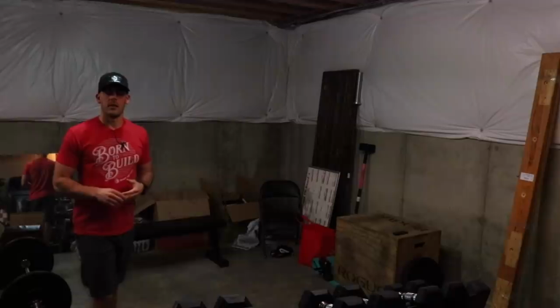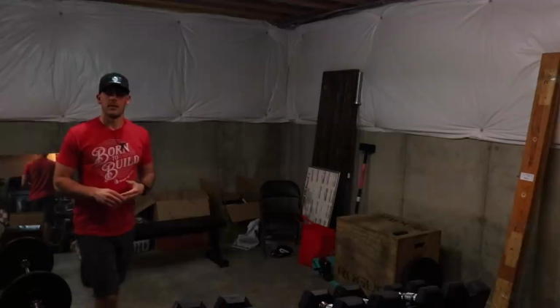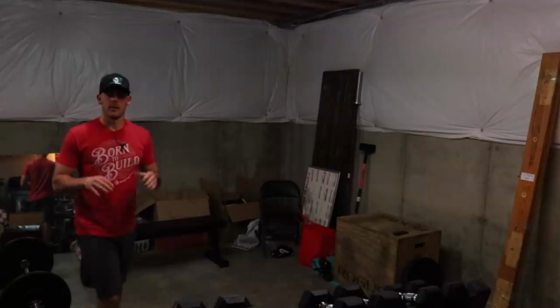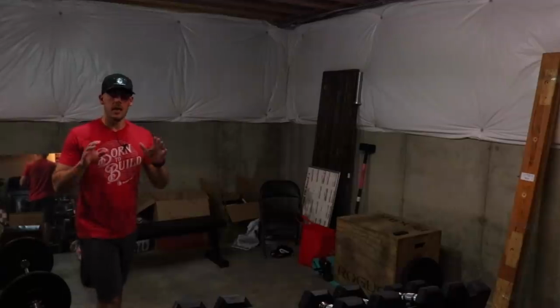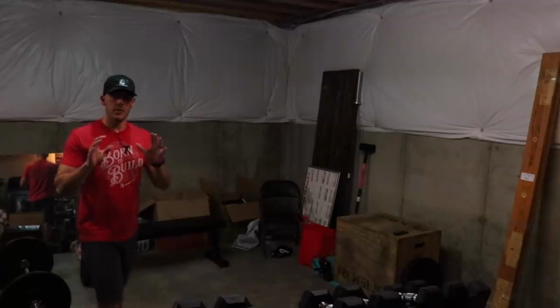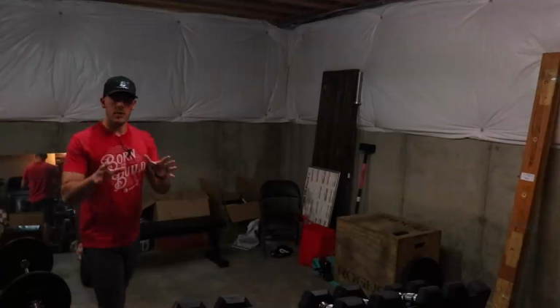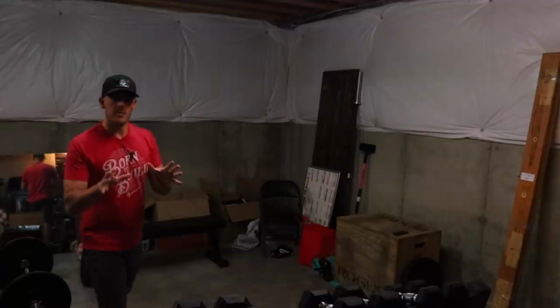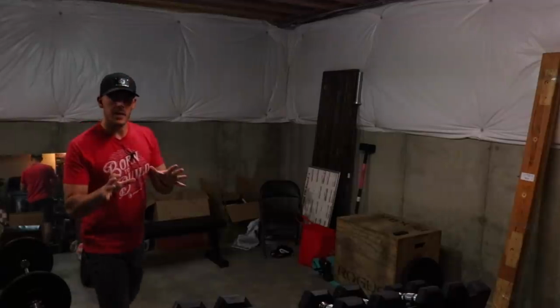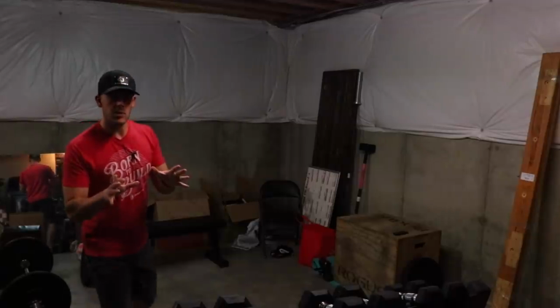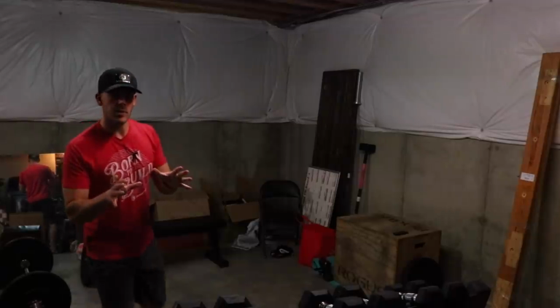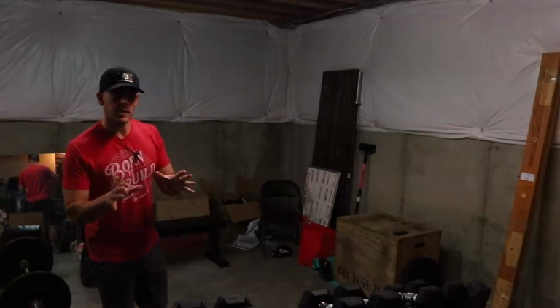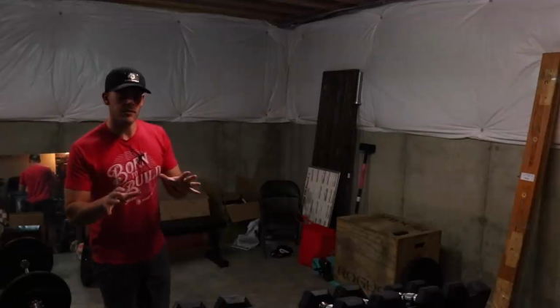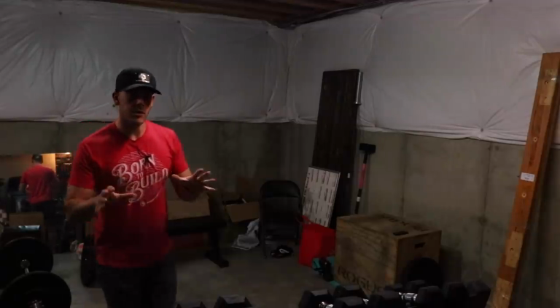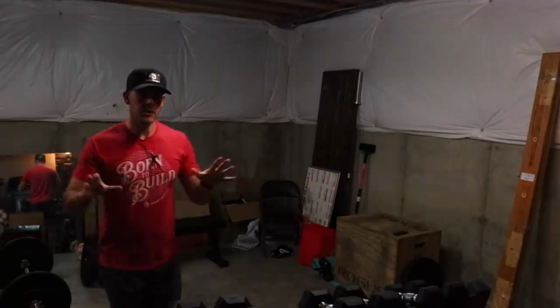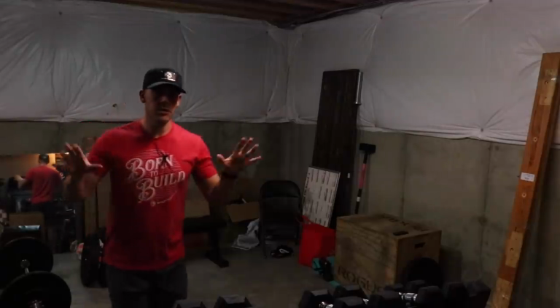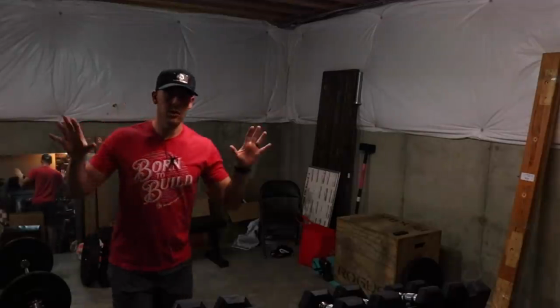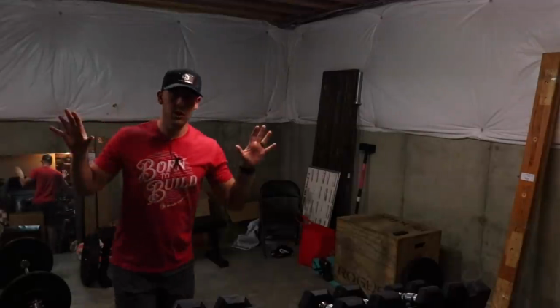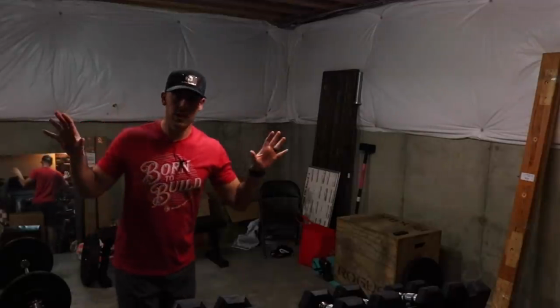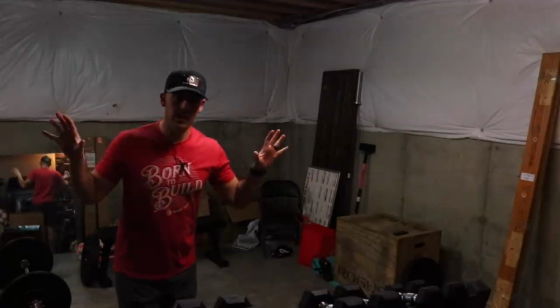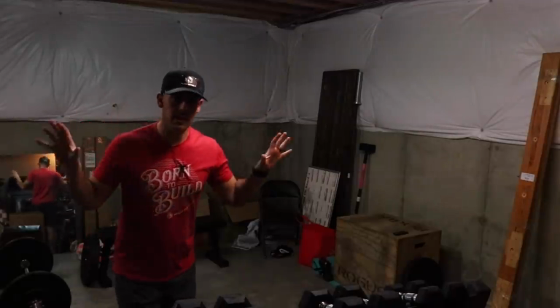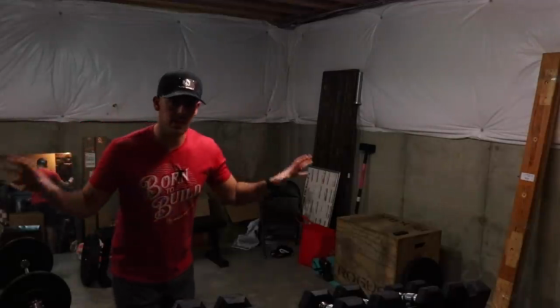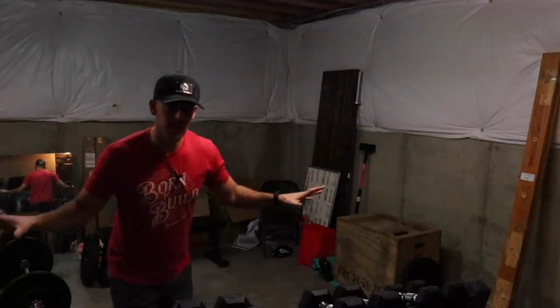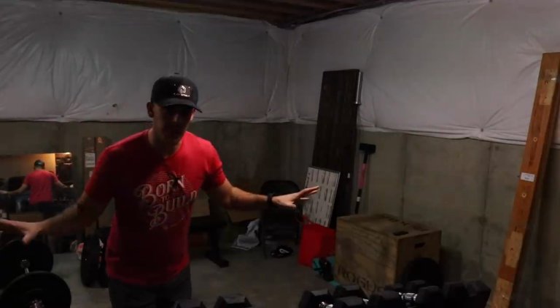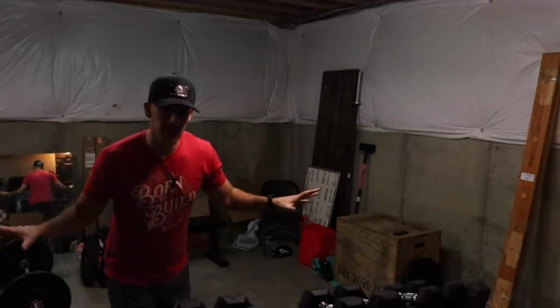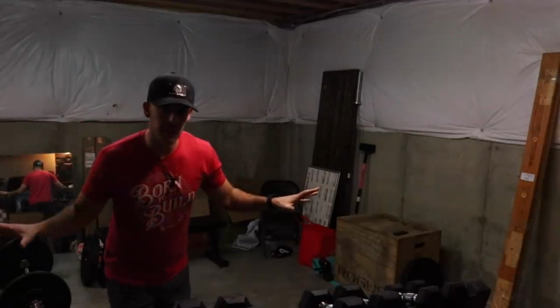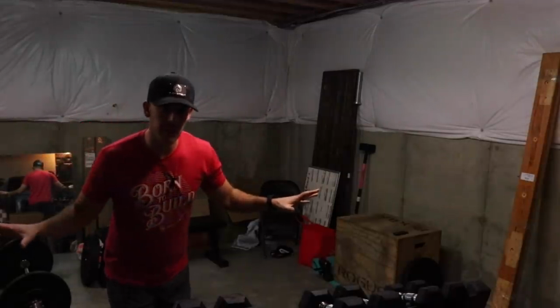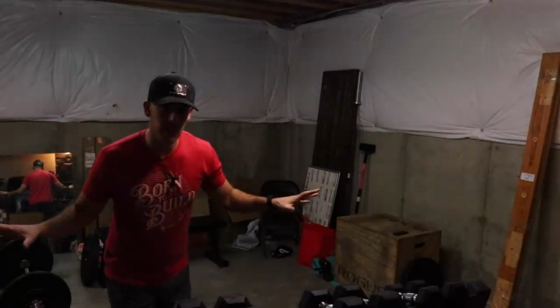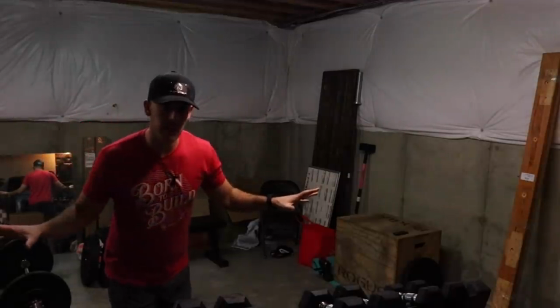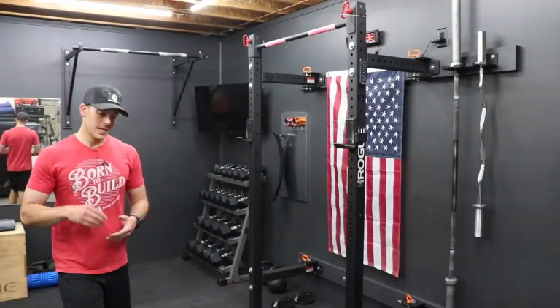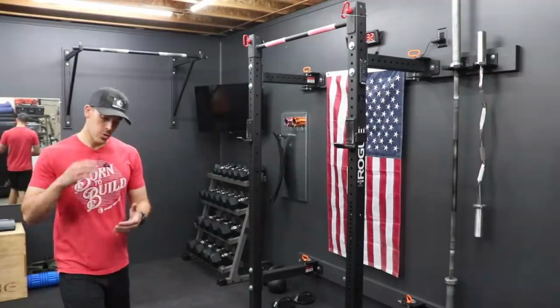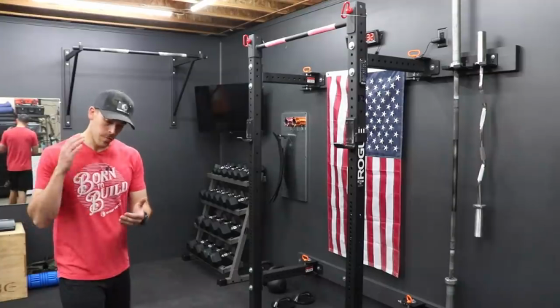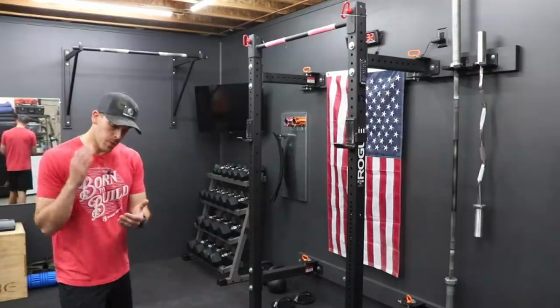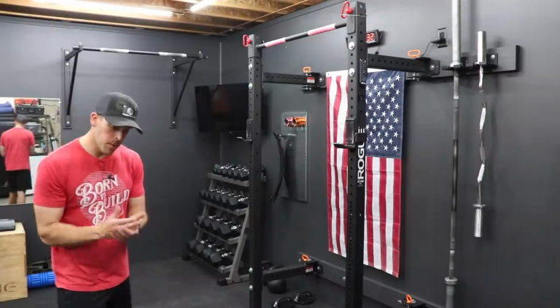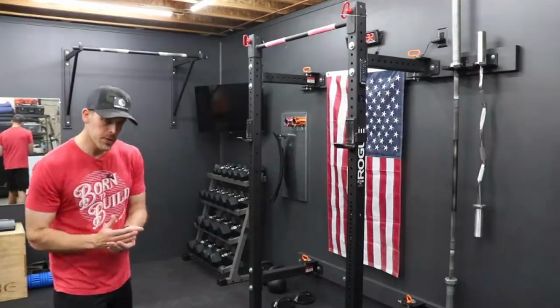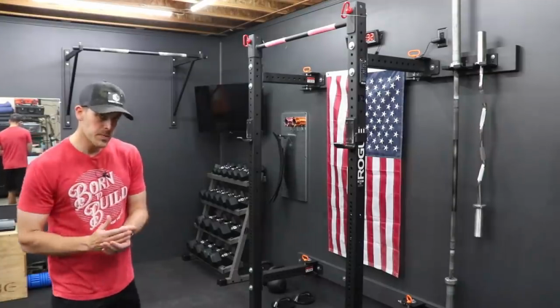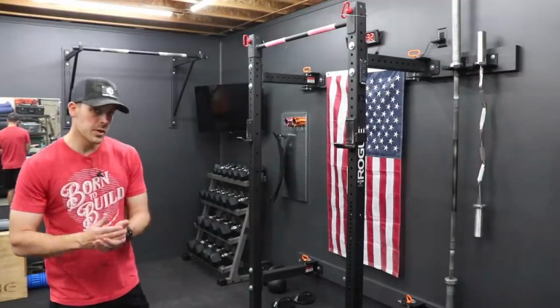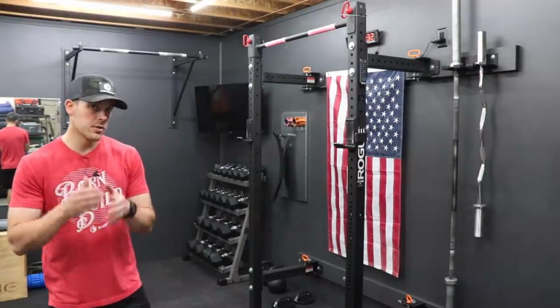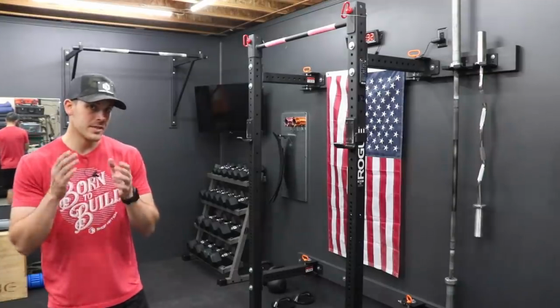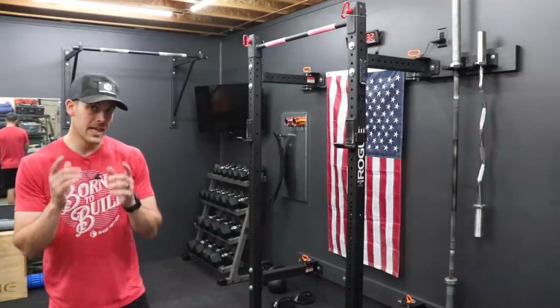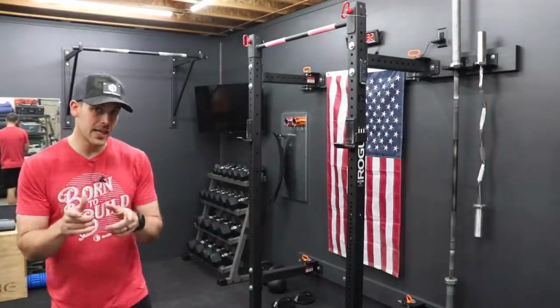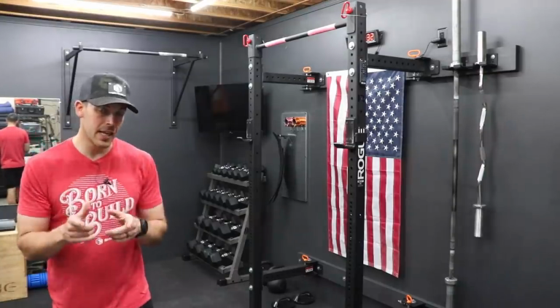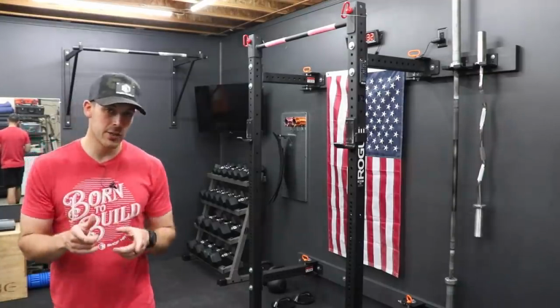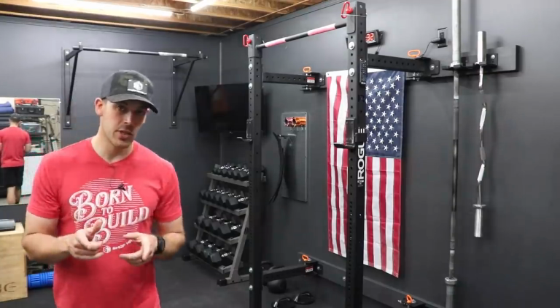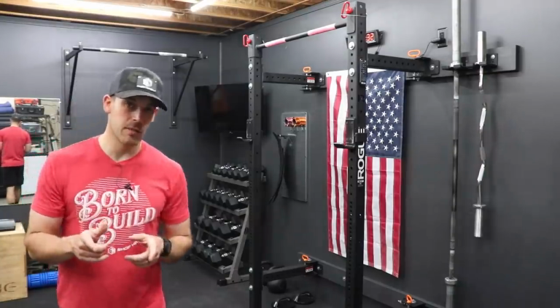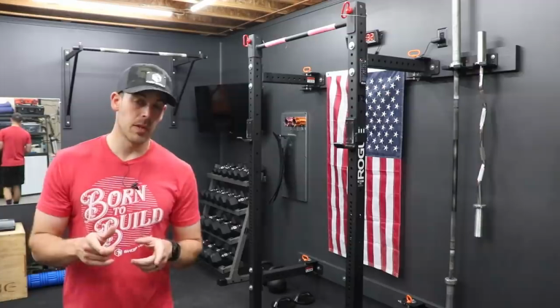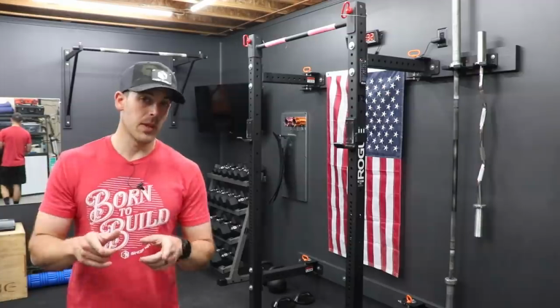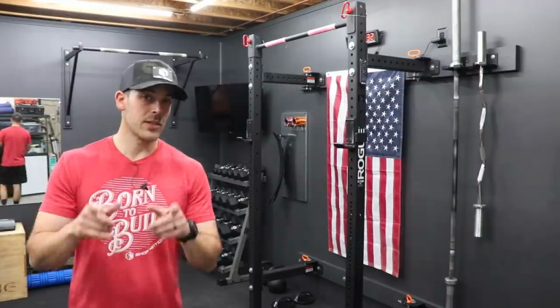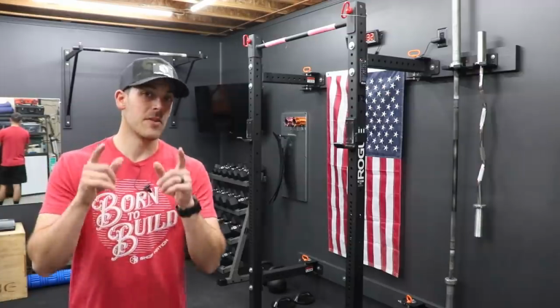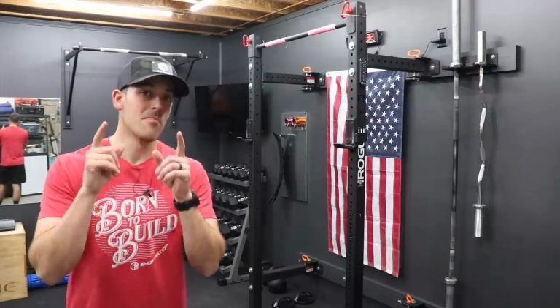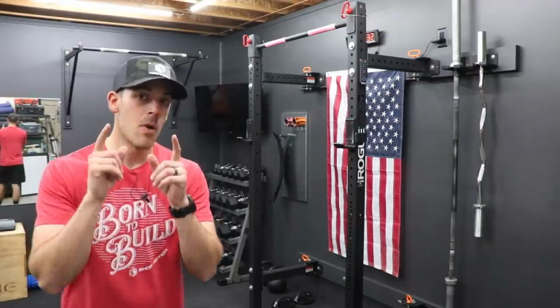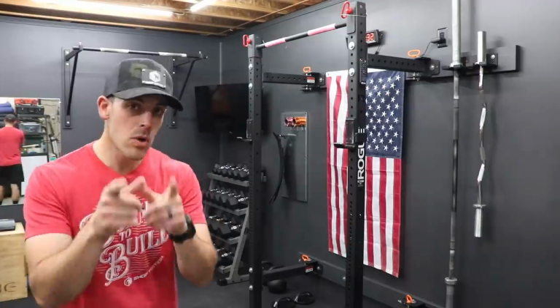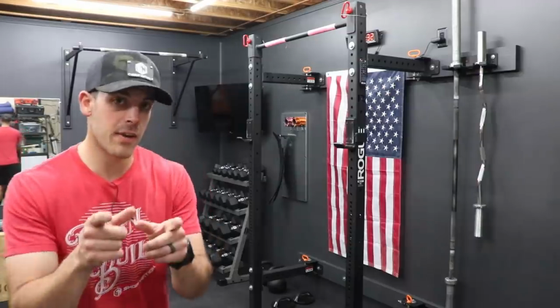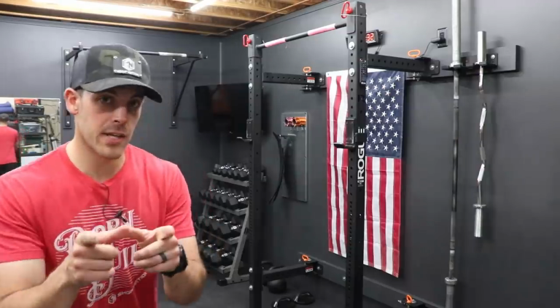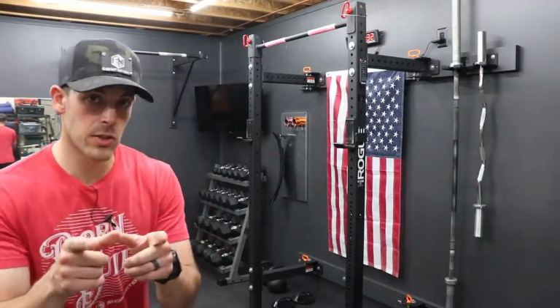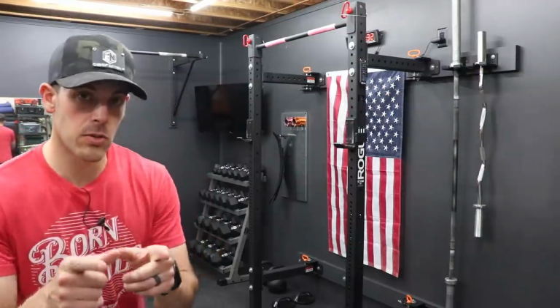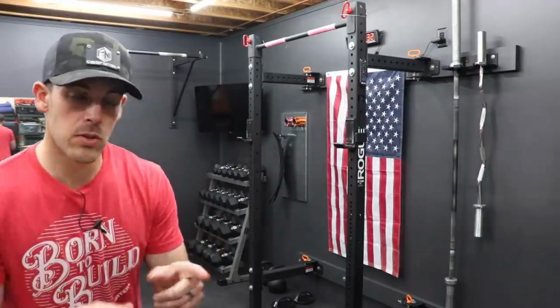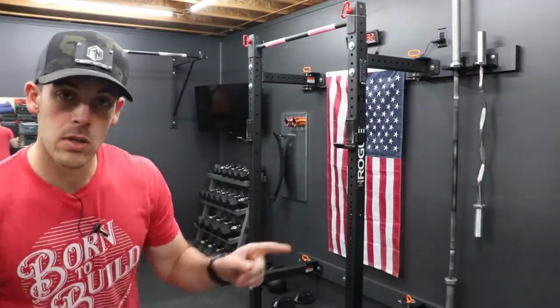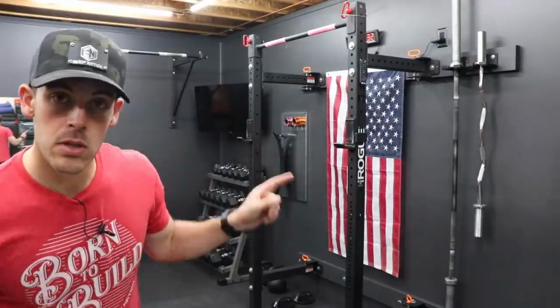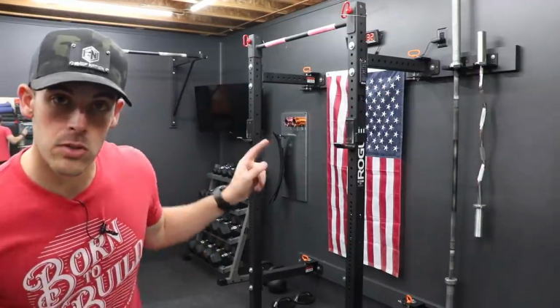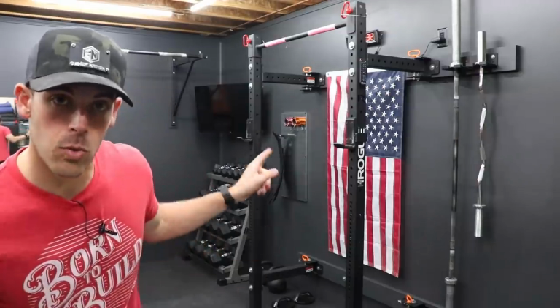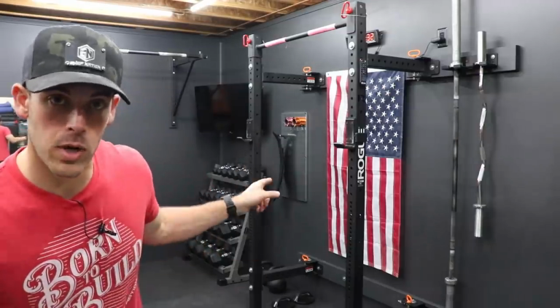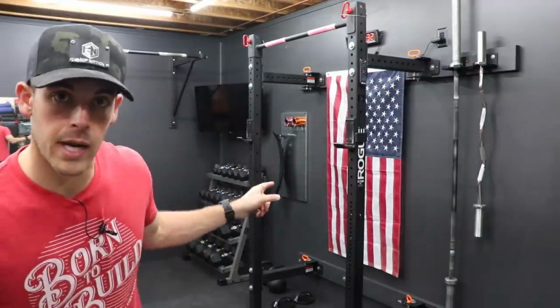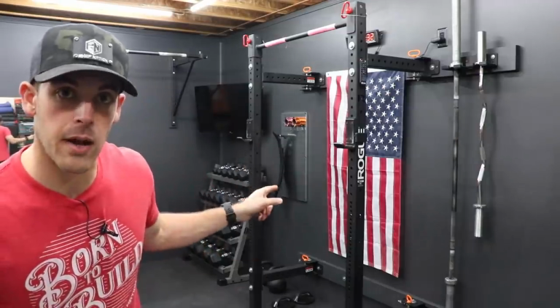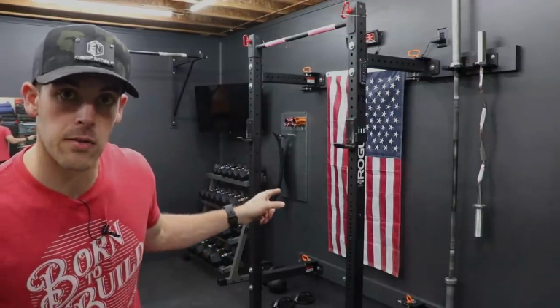Today on Shop Nation, we convert this dirty, dingy basement into a purpose-built, dedicated gym that will actually motivate you to work out.